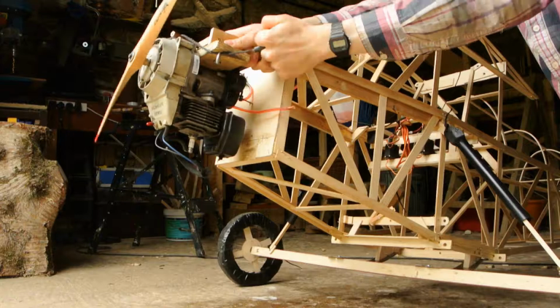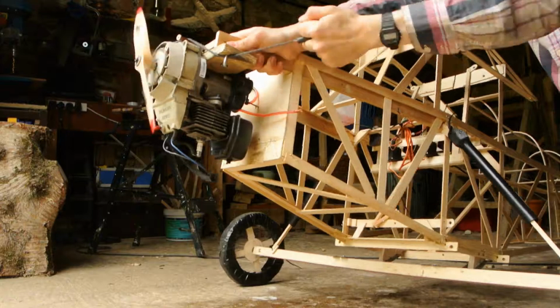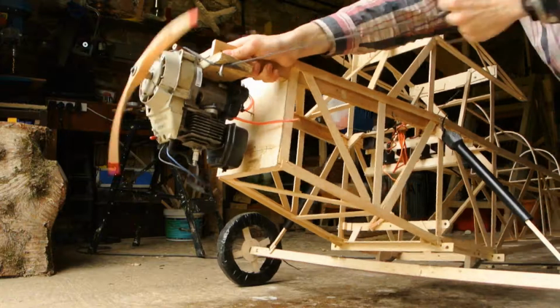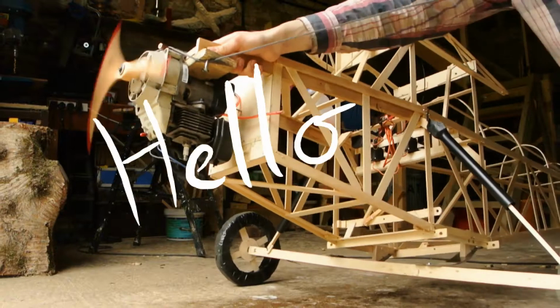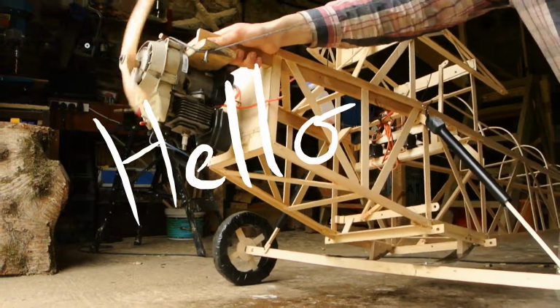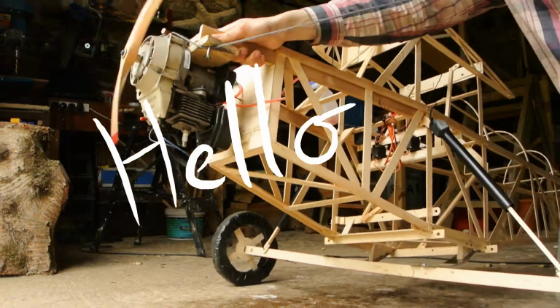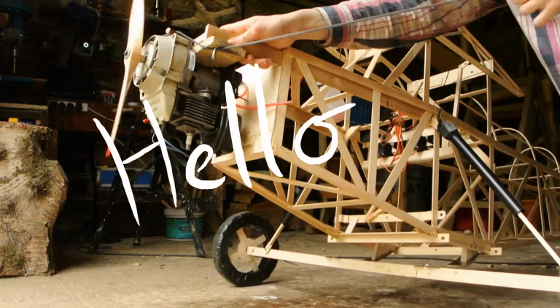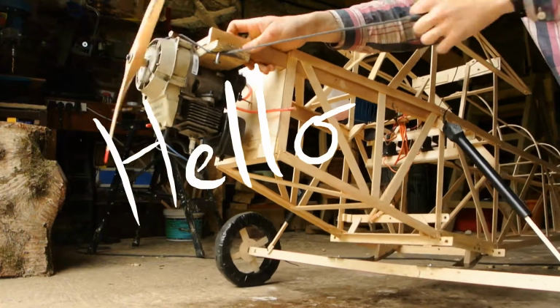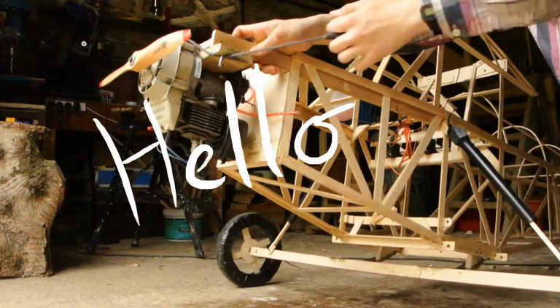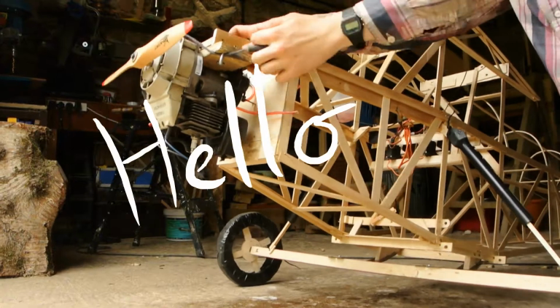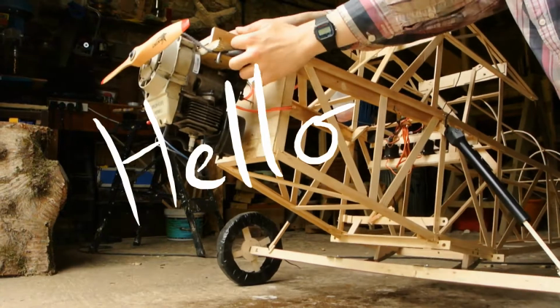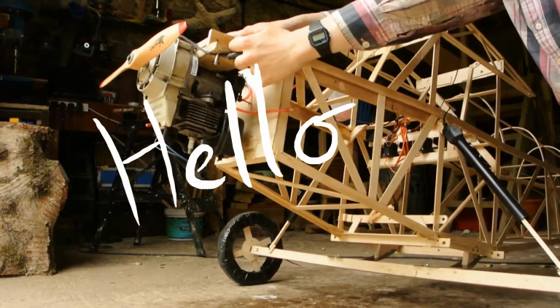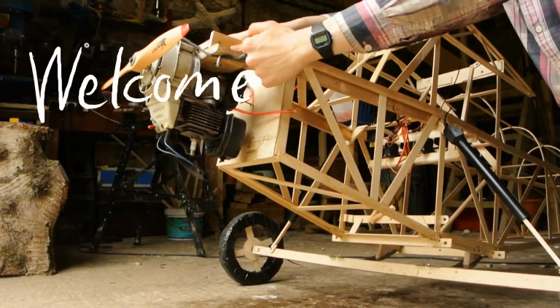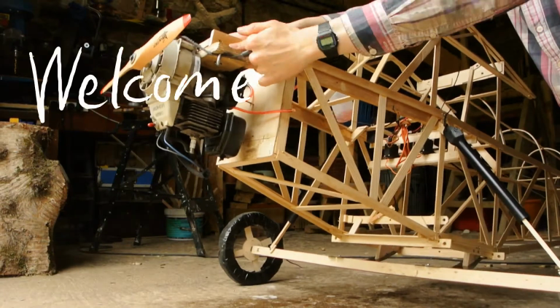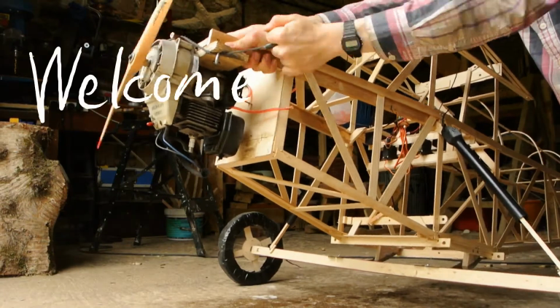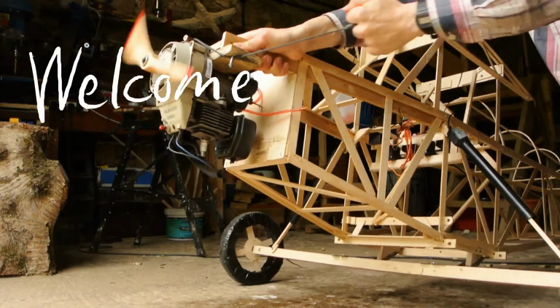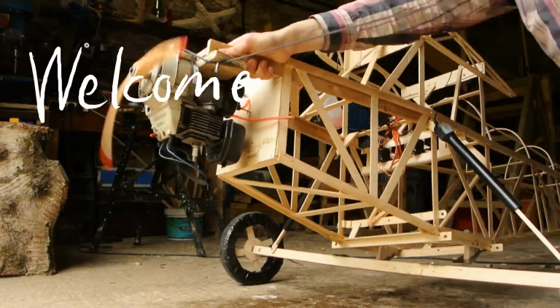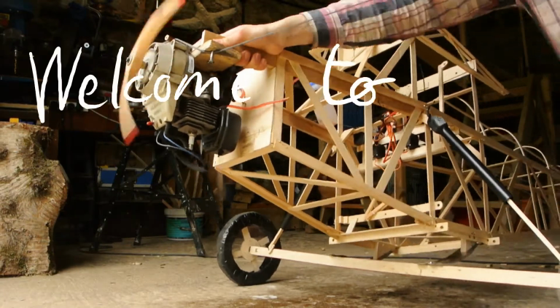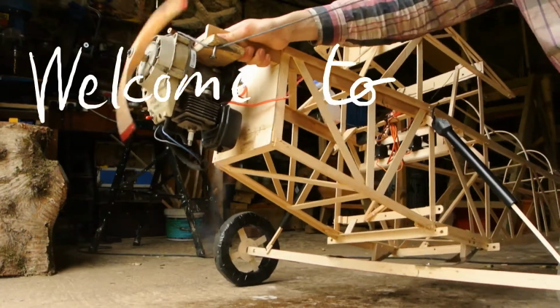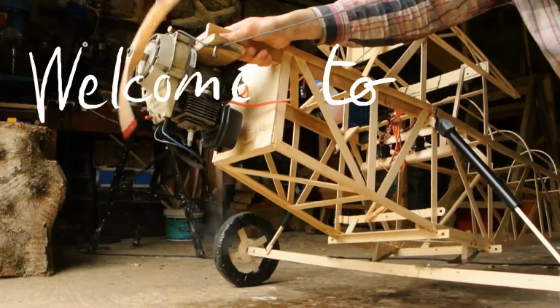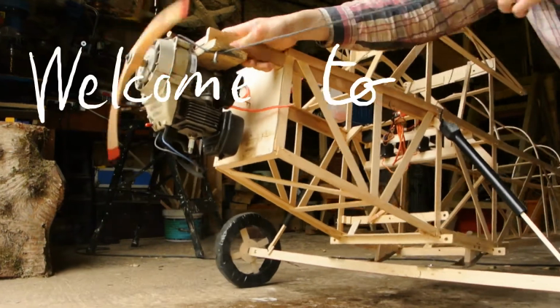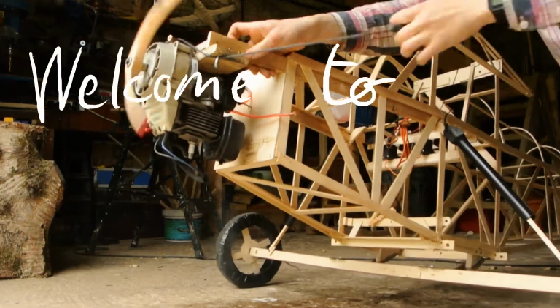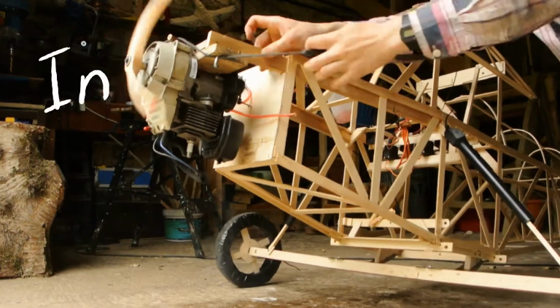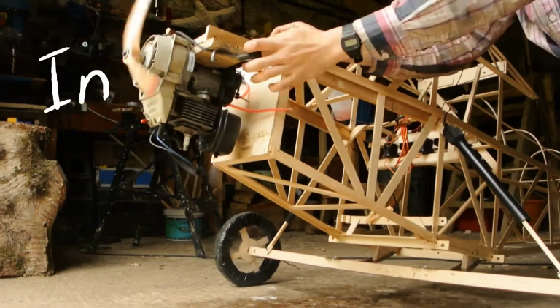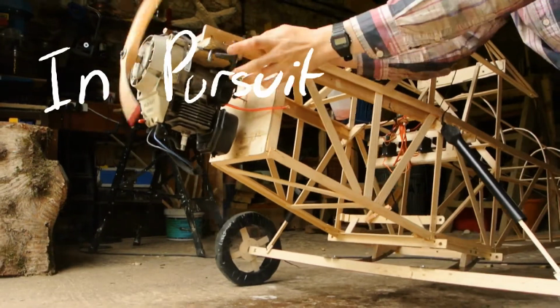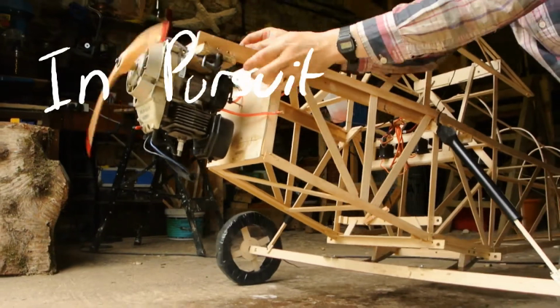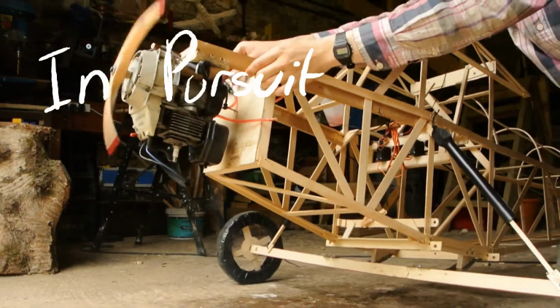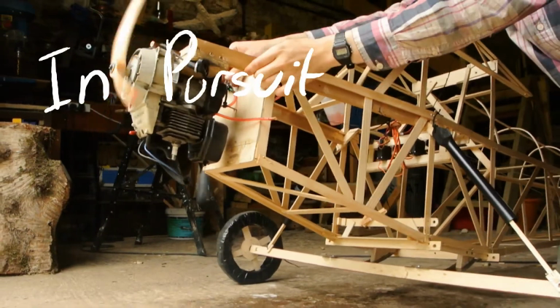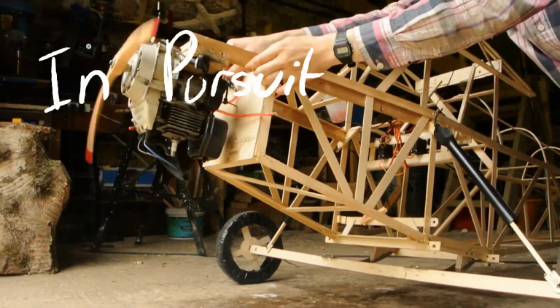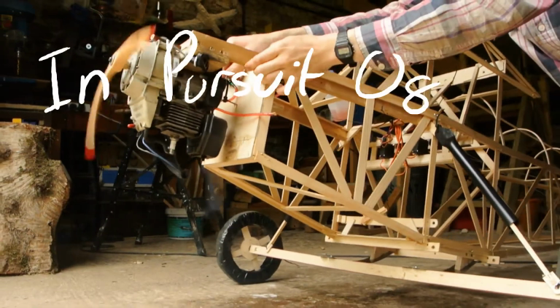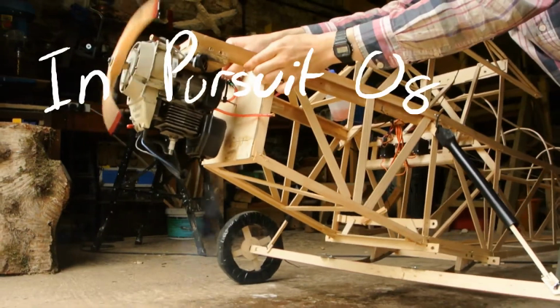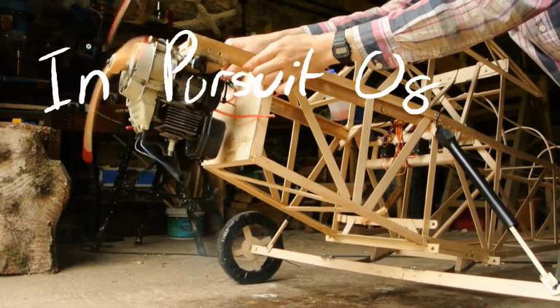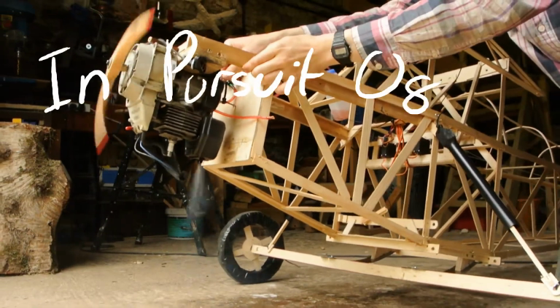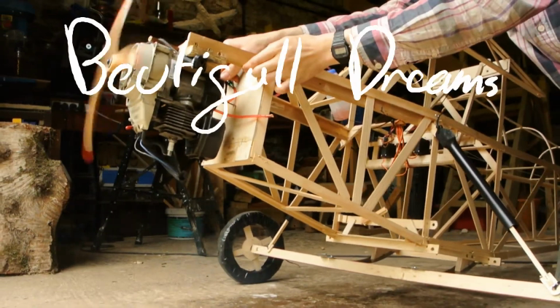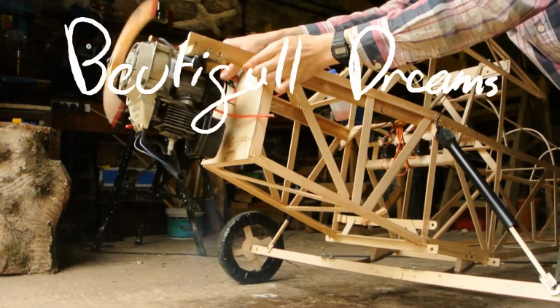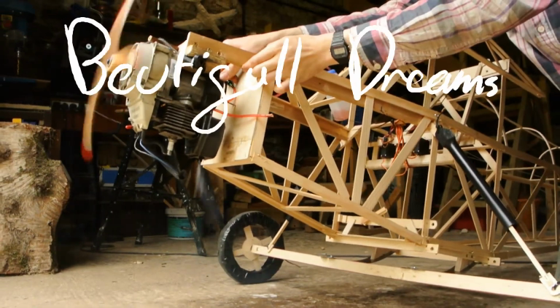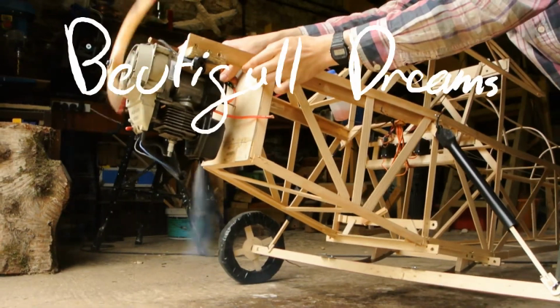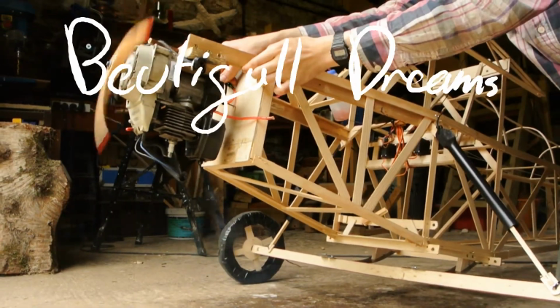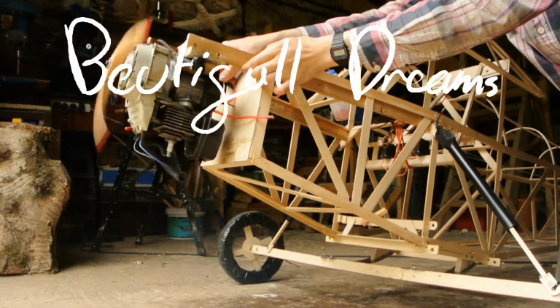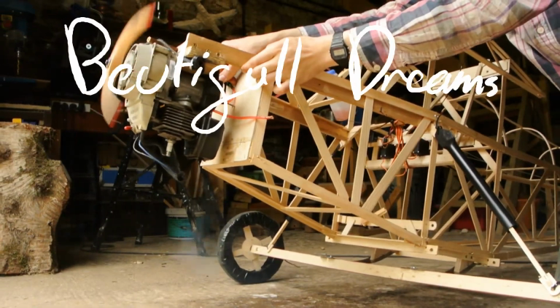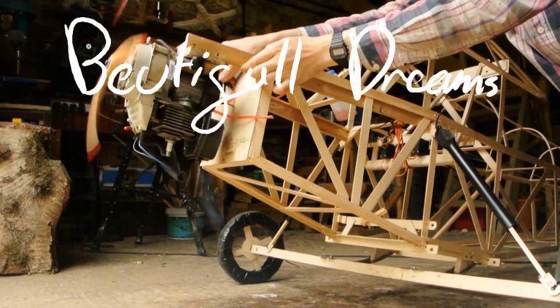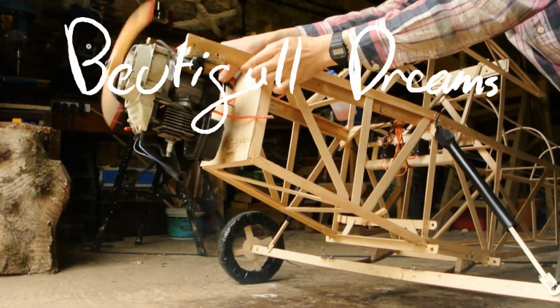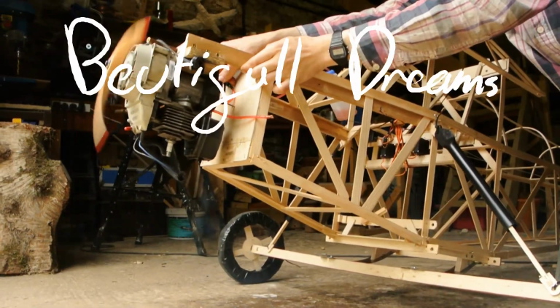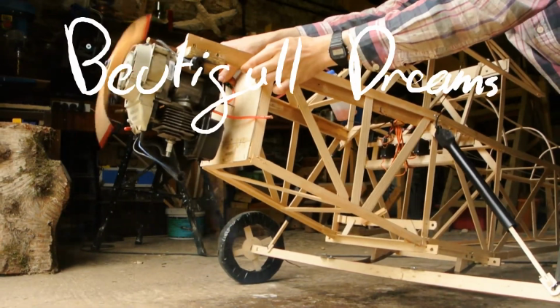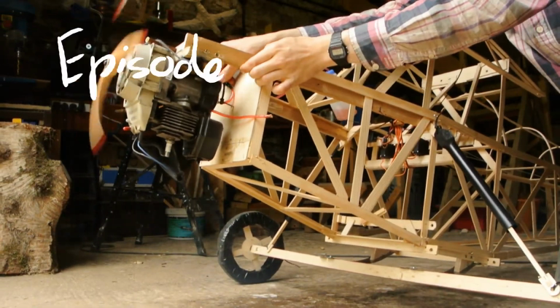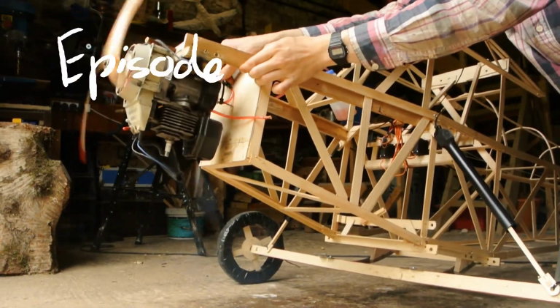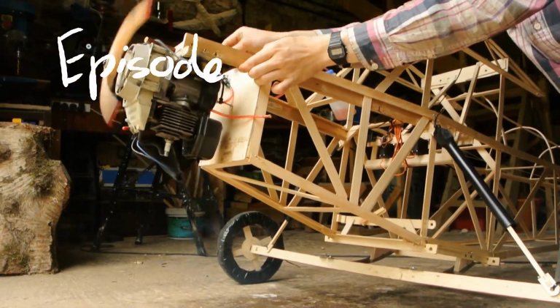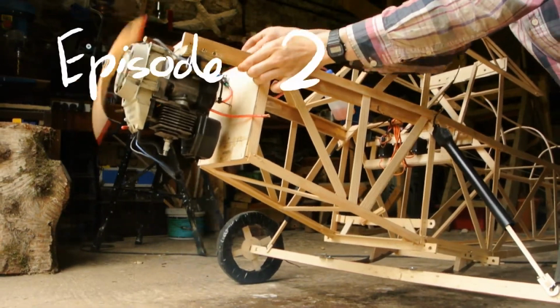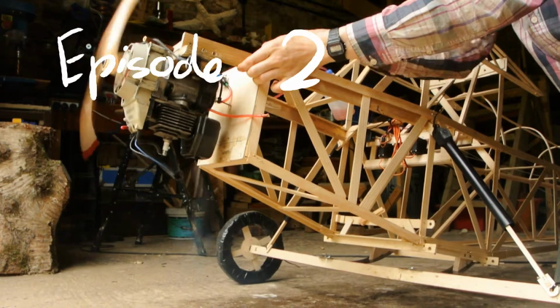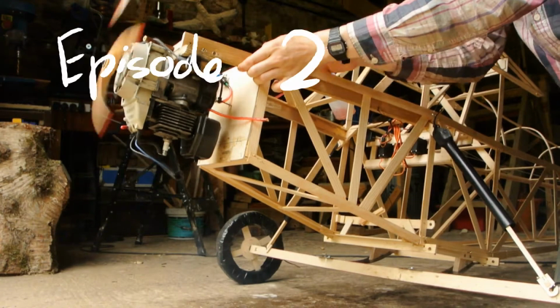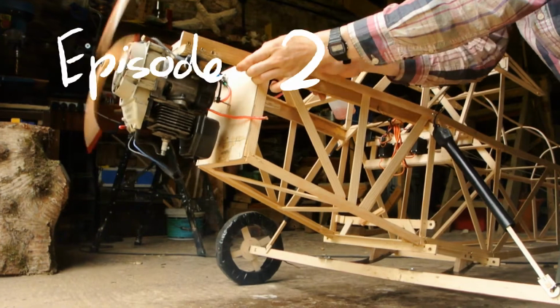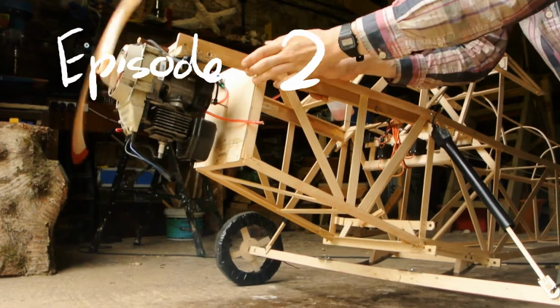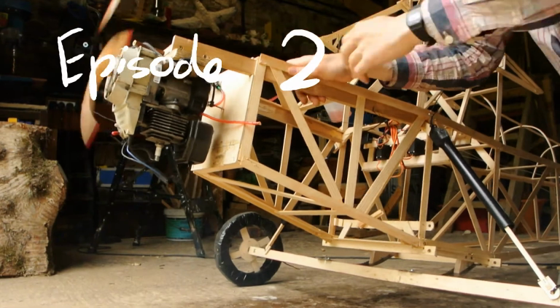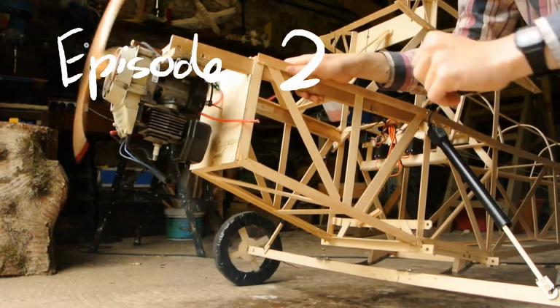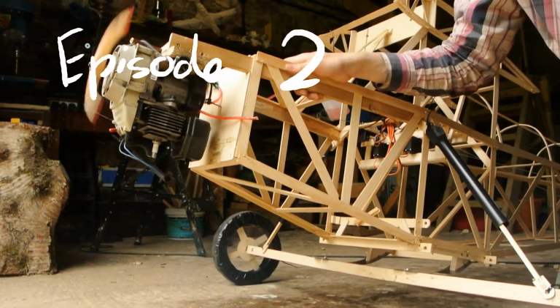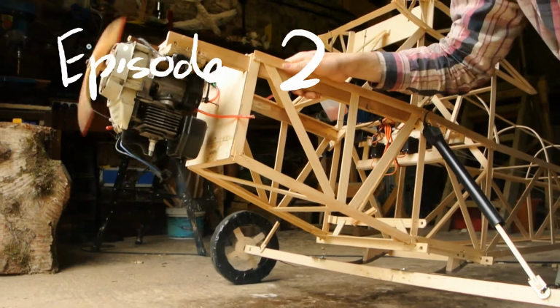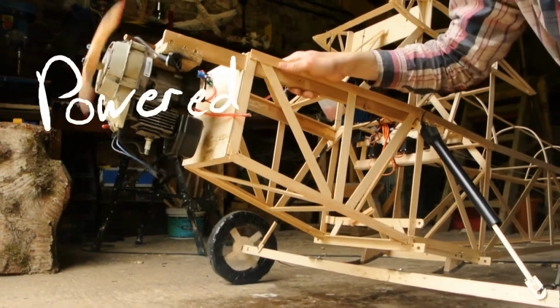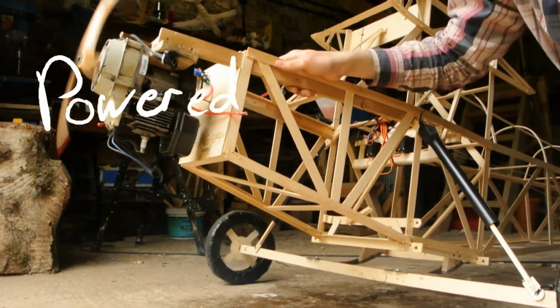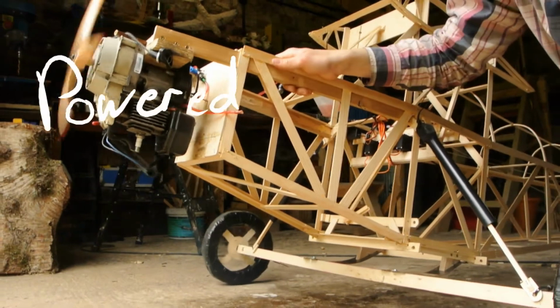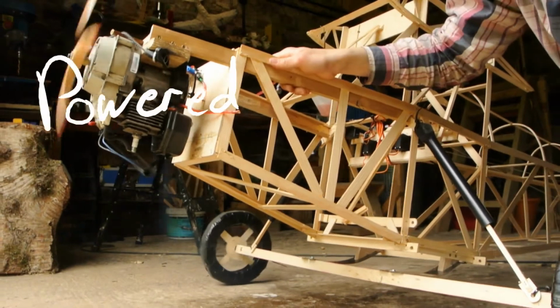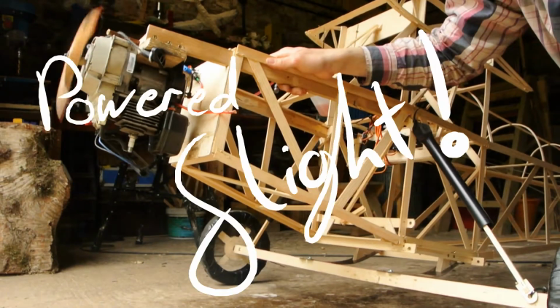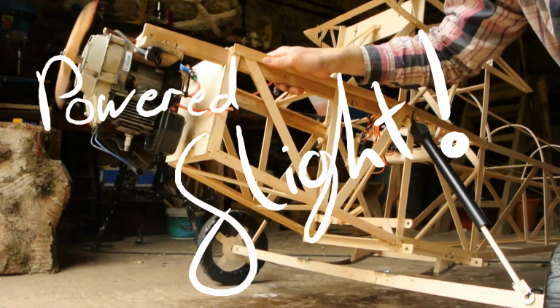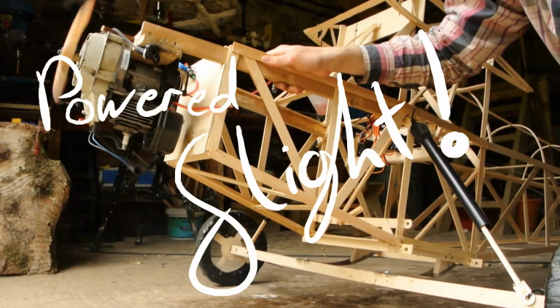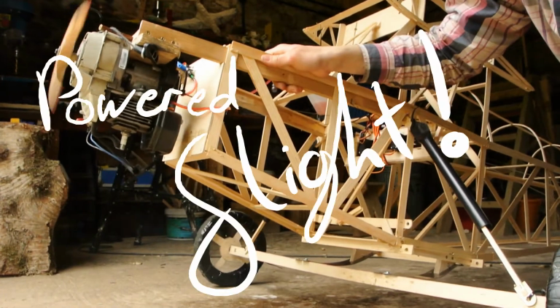Hello, and welcome to In Pursuit of Beautiful Dreams, Part 2, Powered Flight.